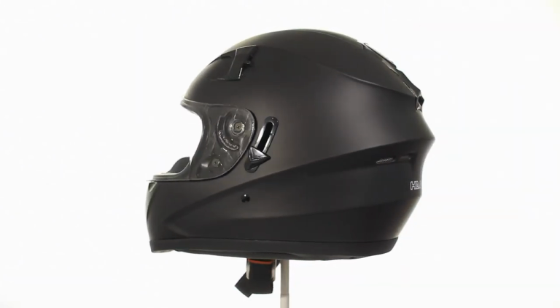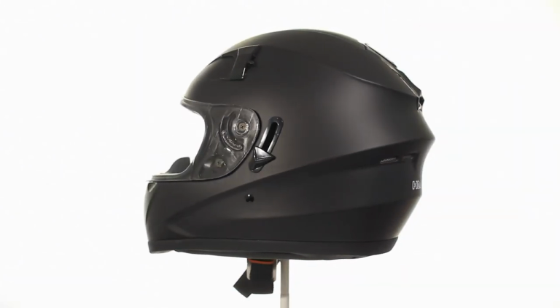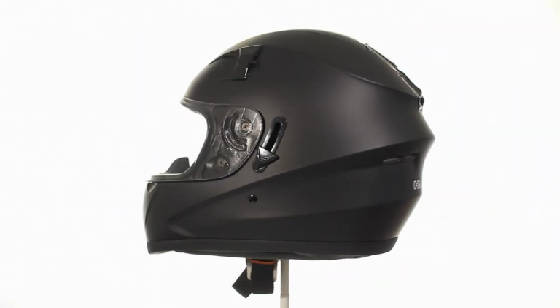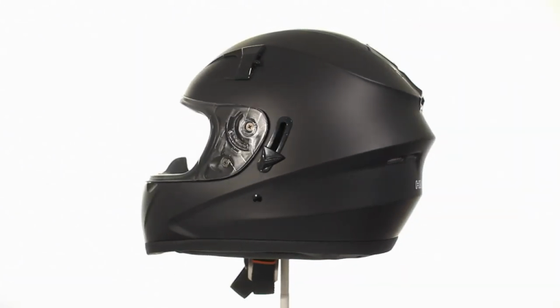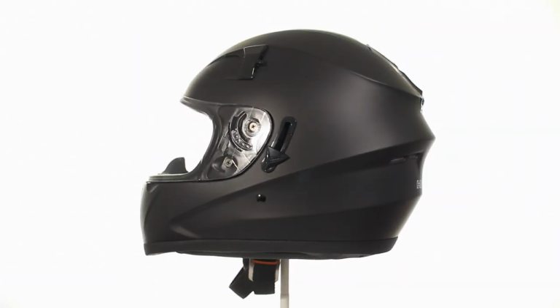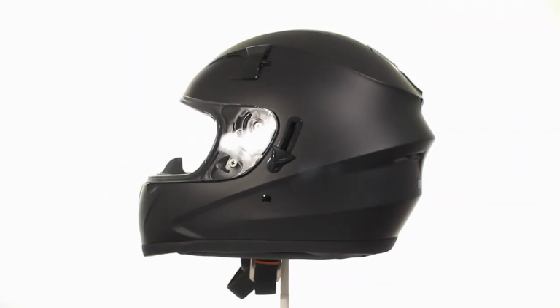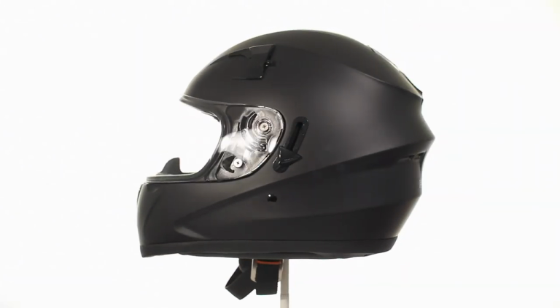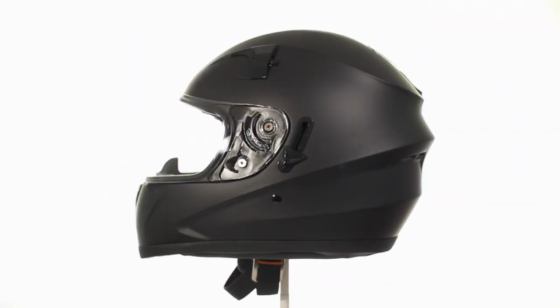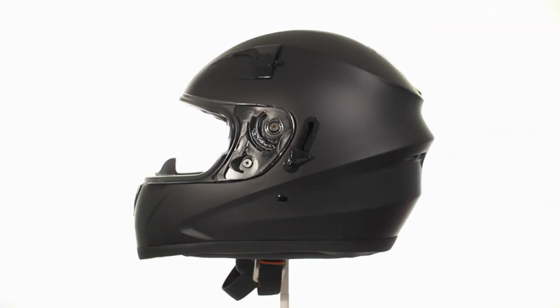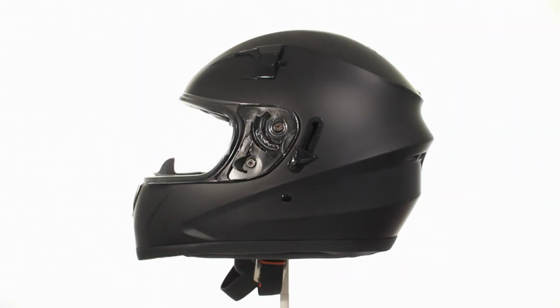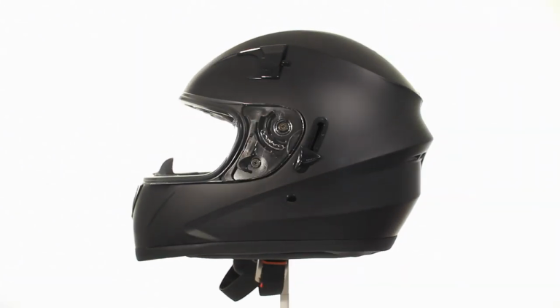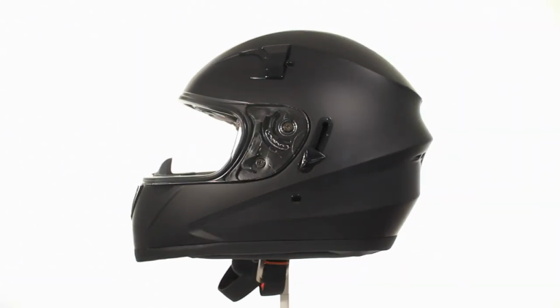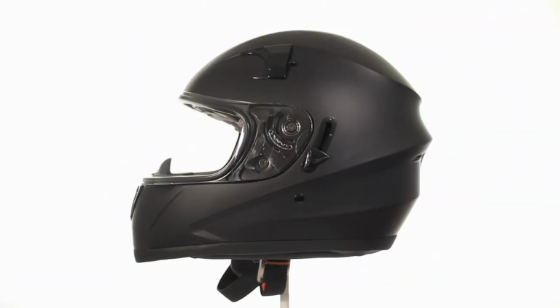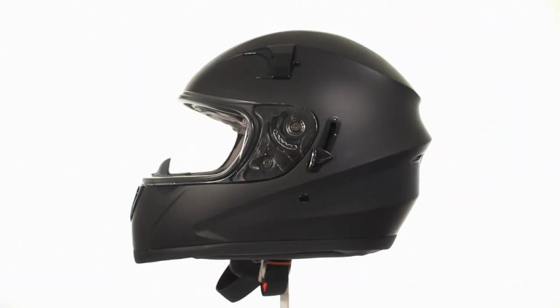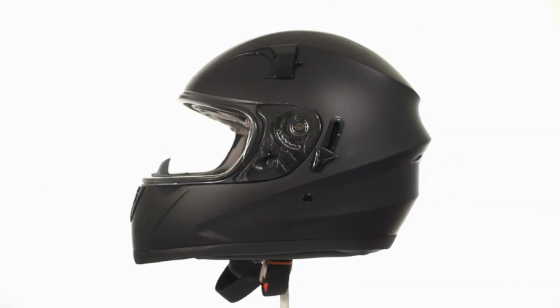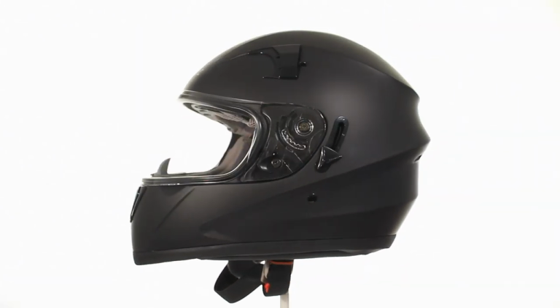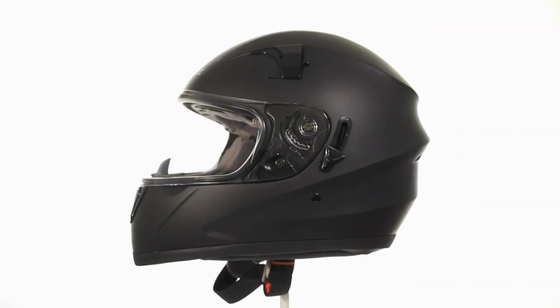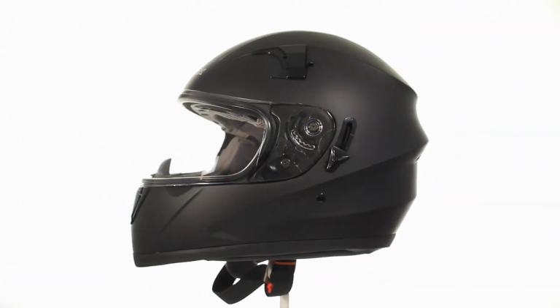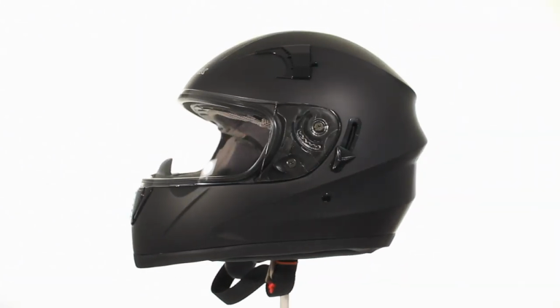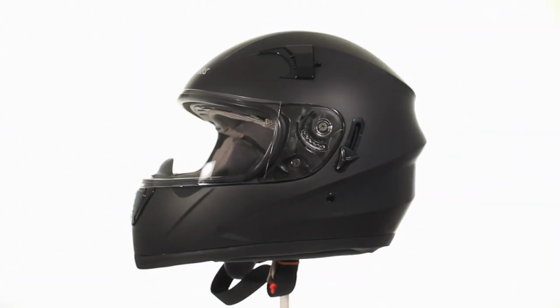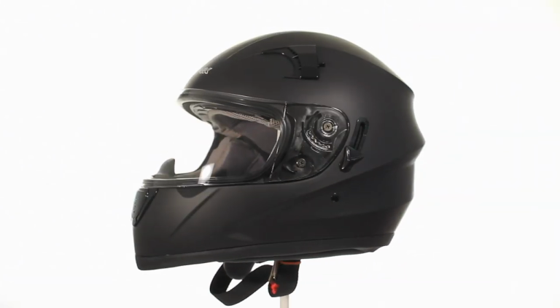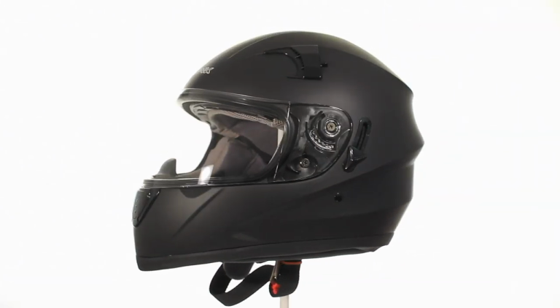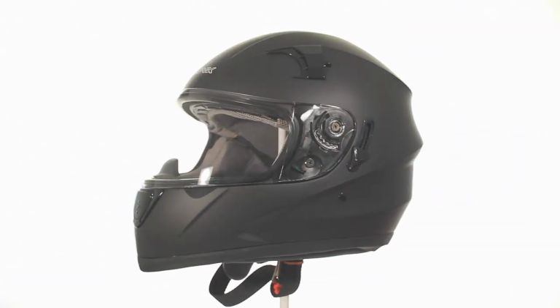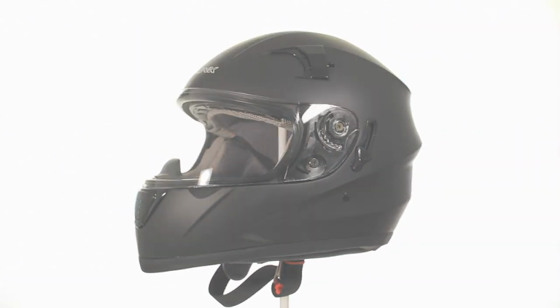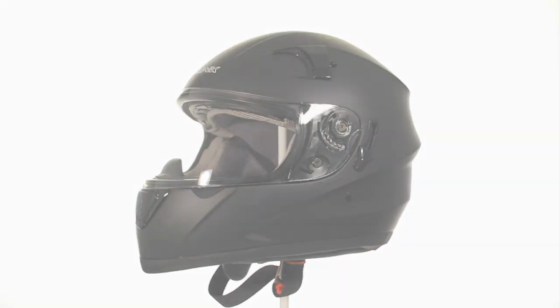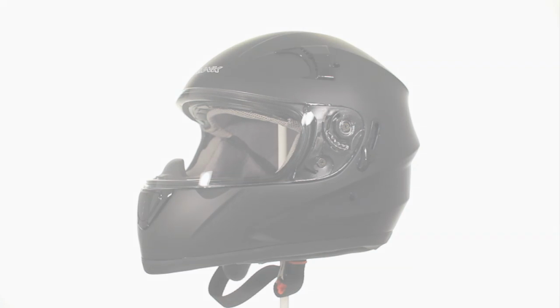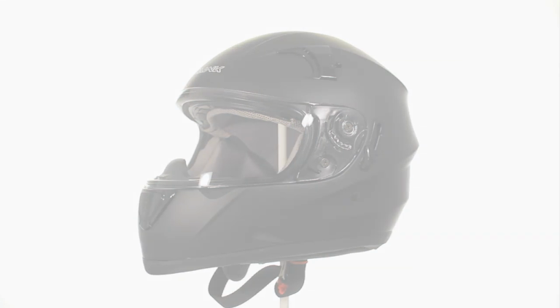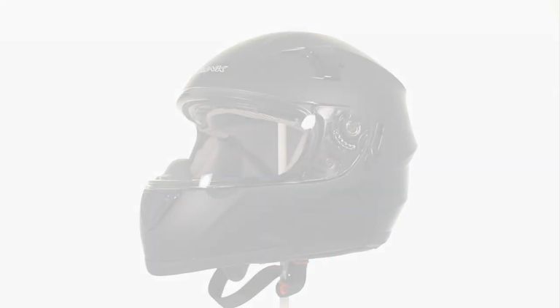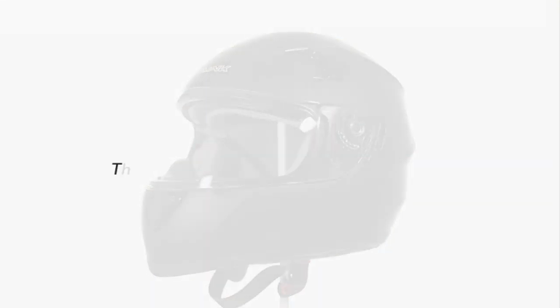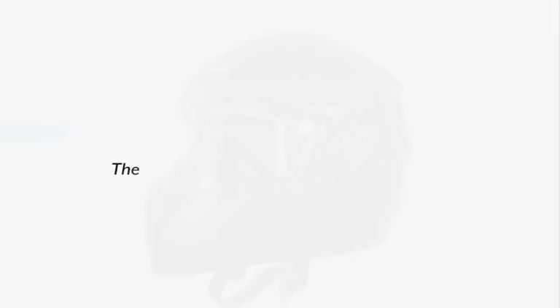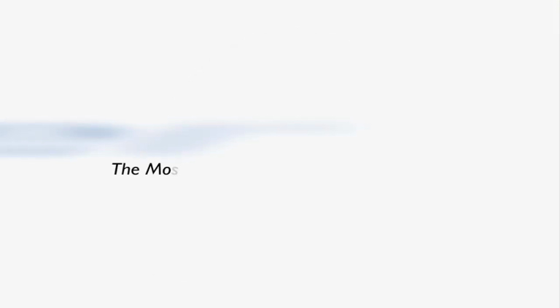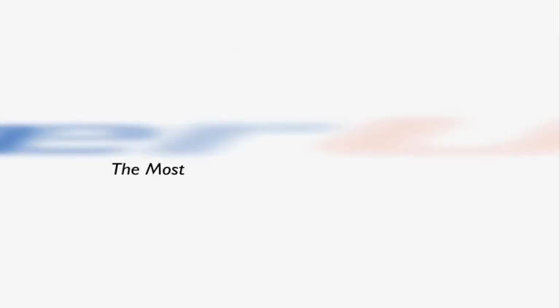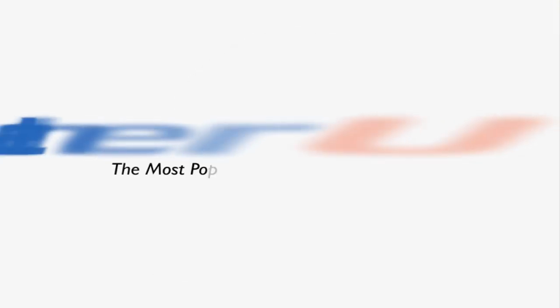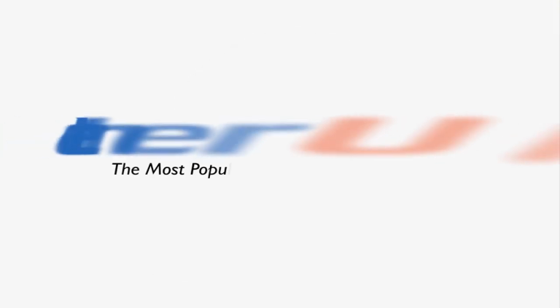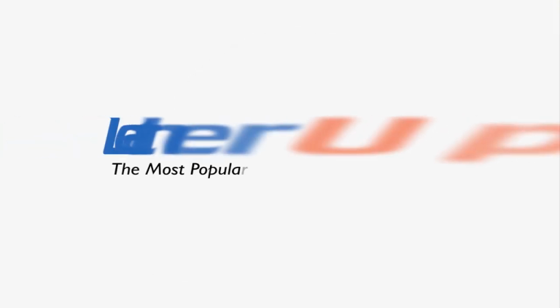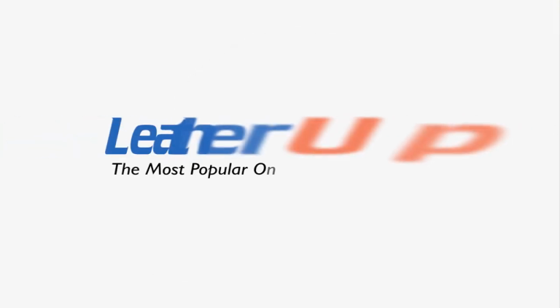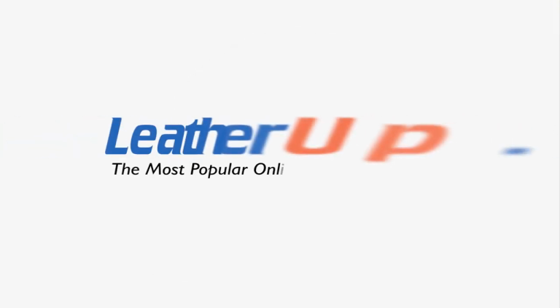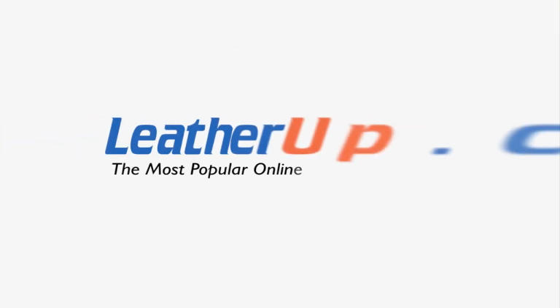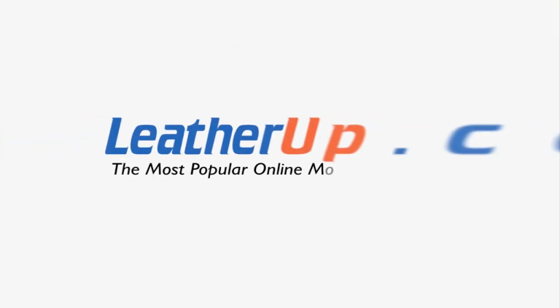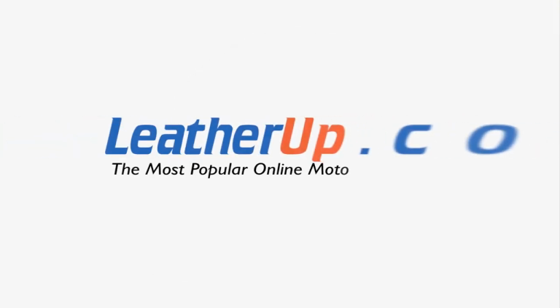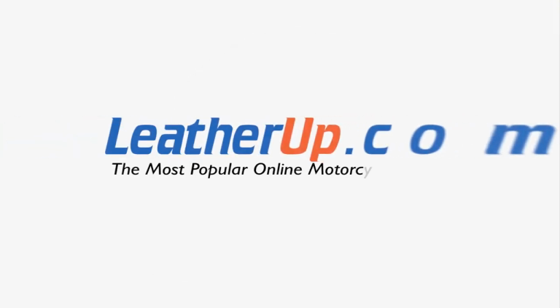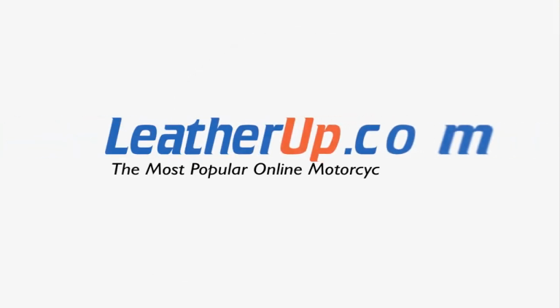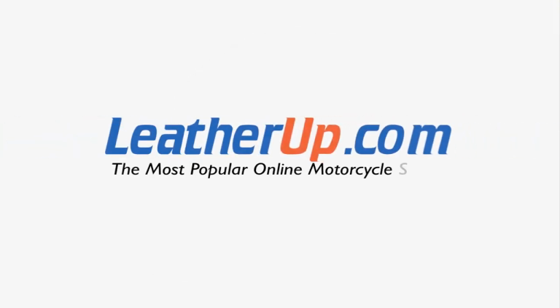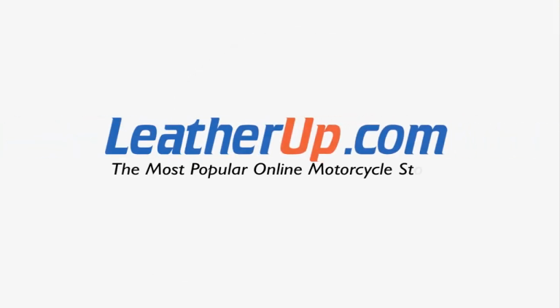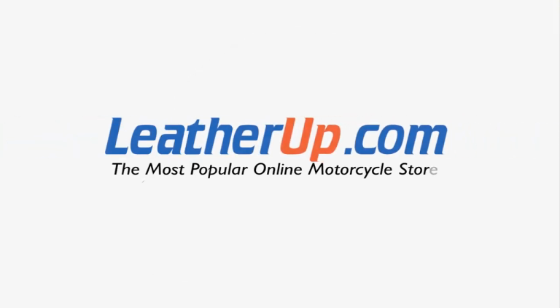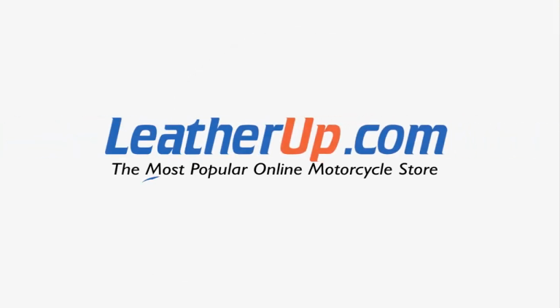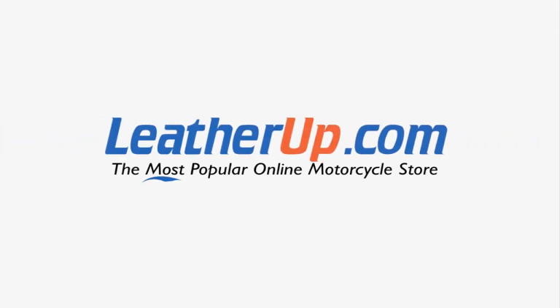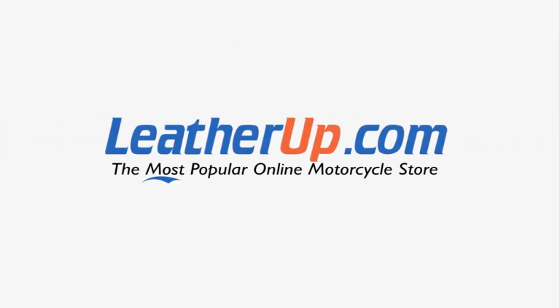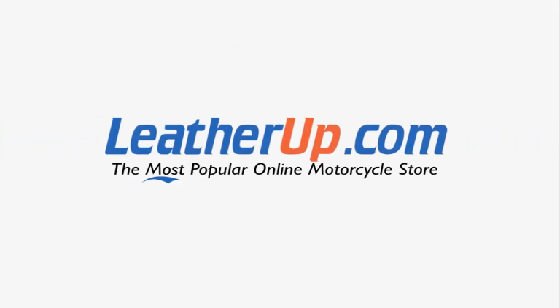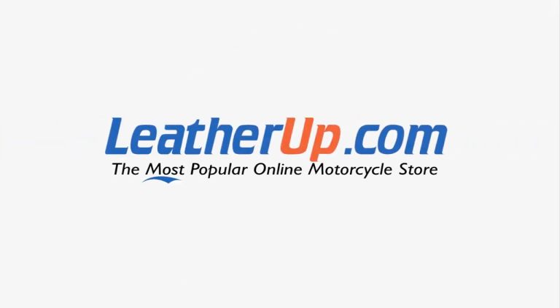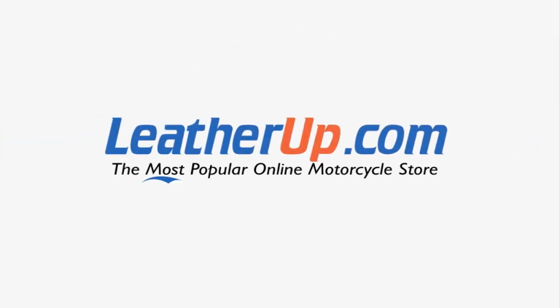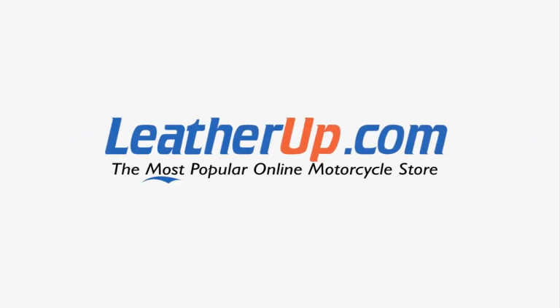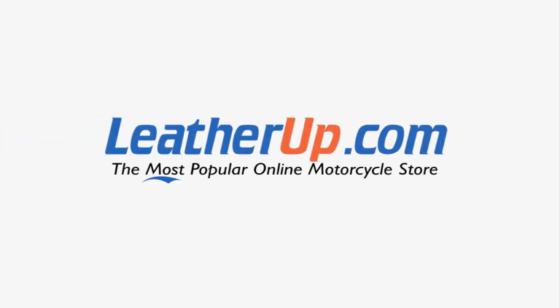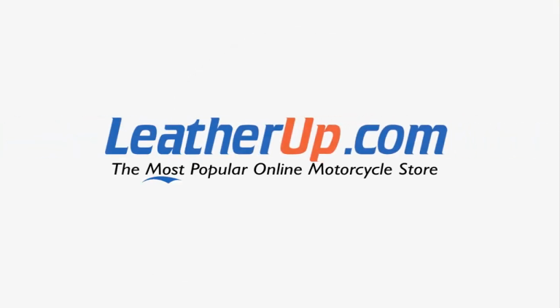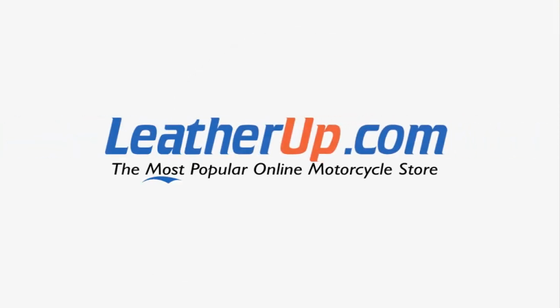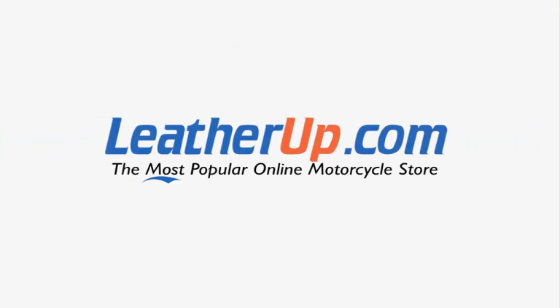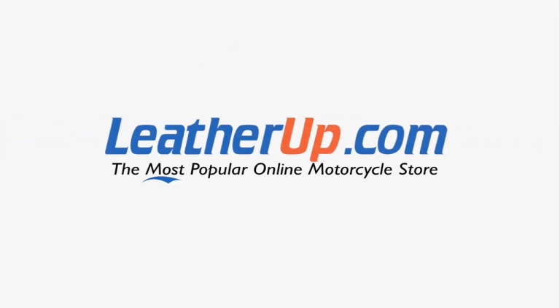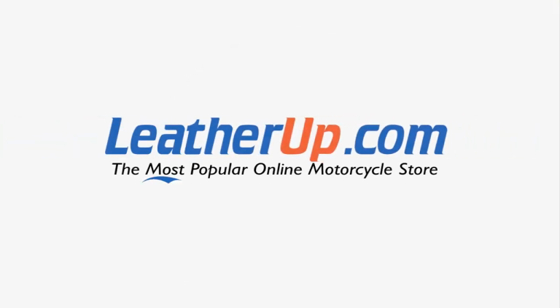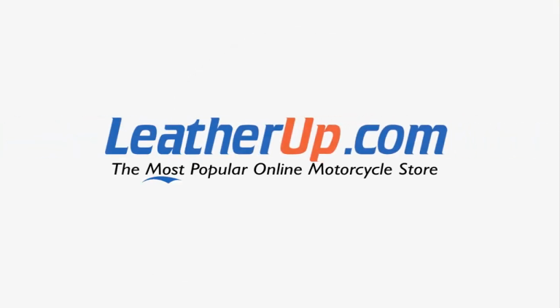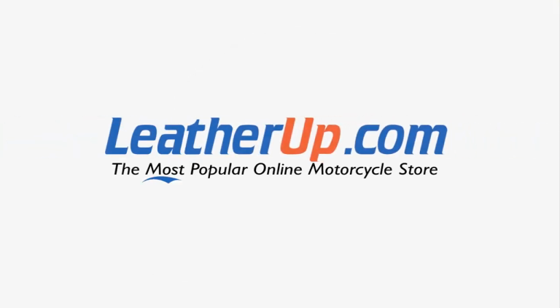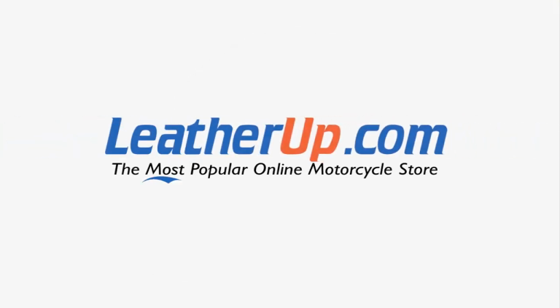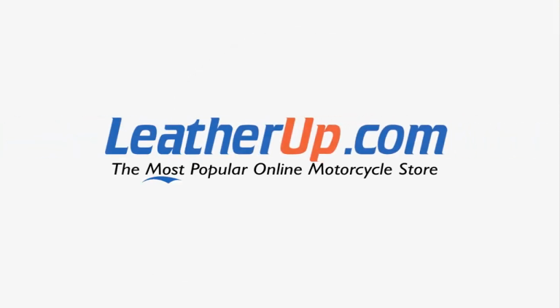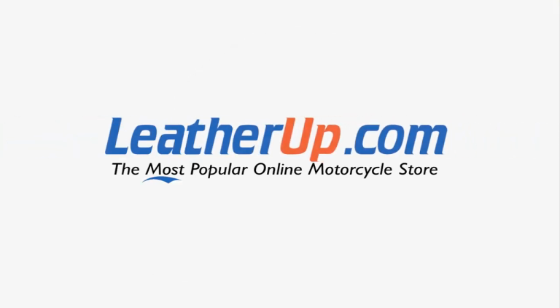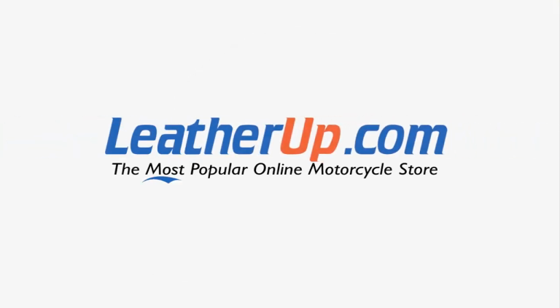The ST1150 Flat Black Dual Visor Full Face Helmet can only be found here at the most popular online motorcycle store, leatherup.com.